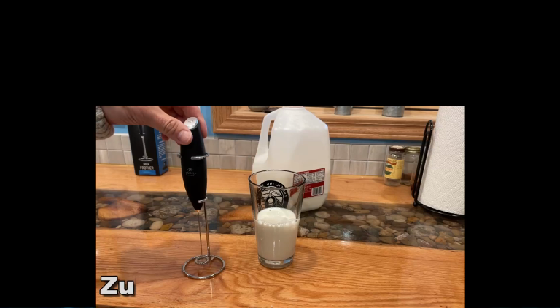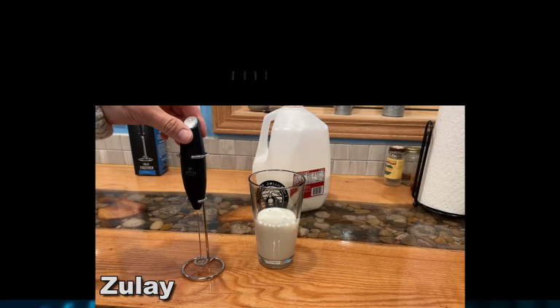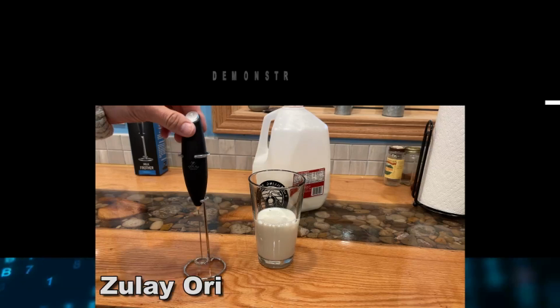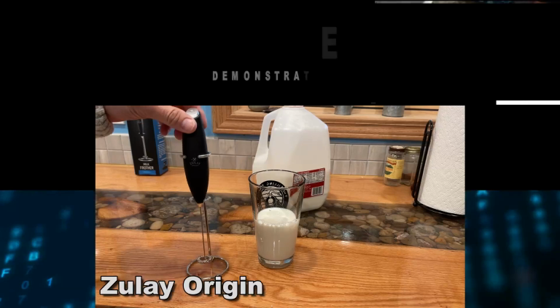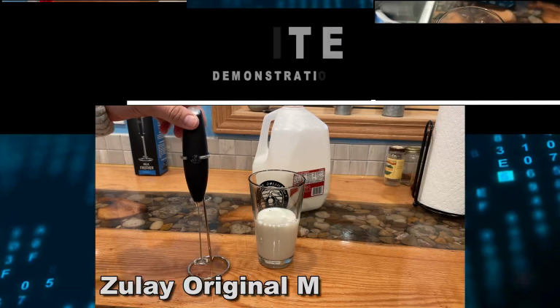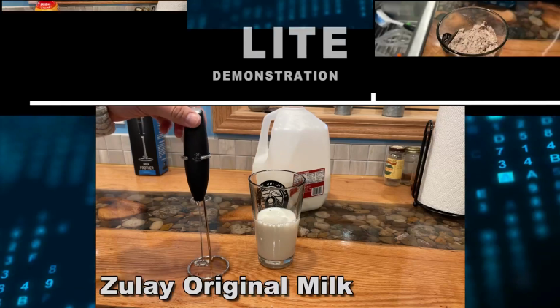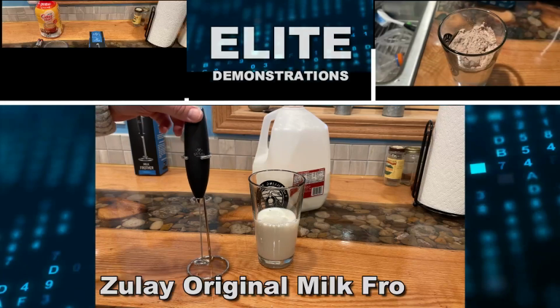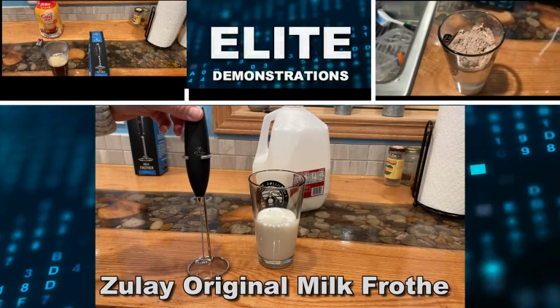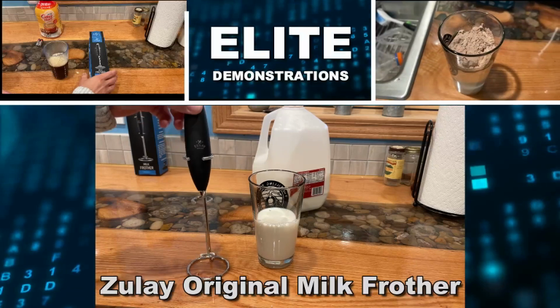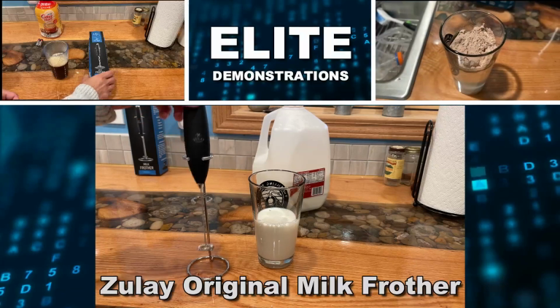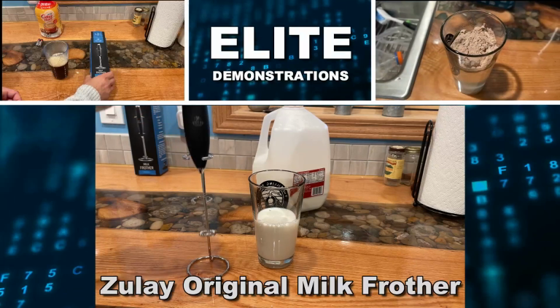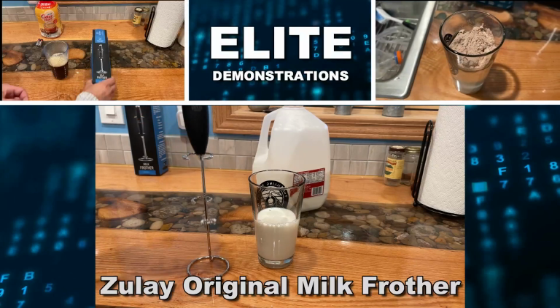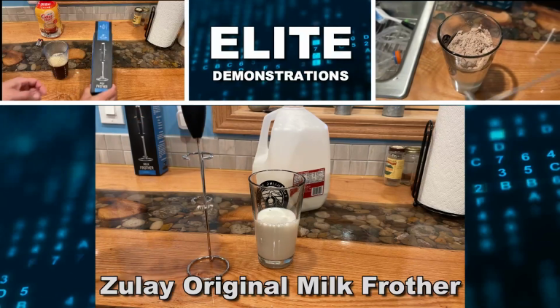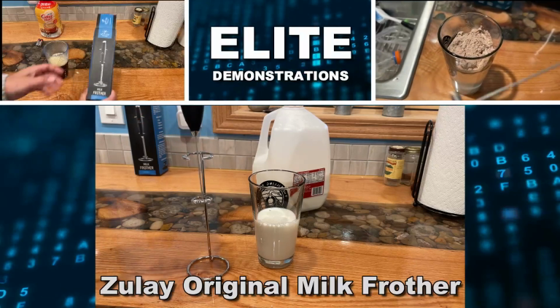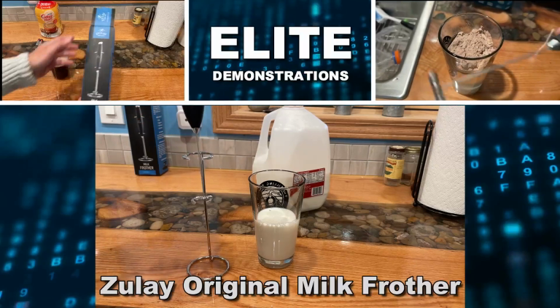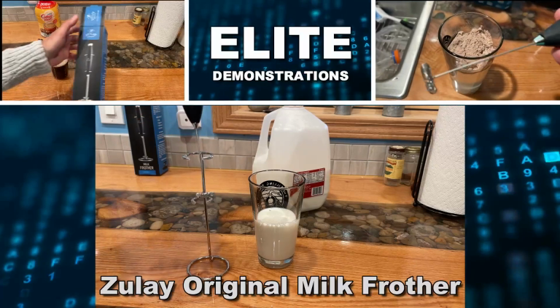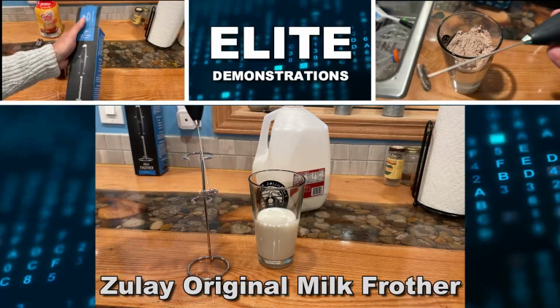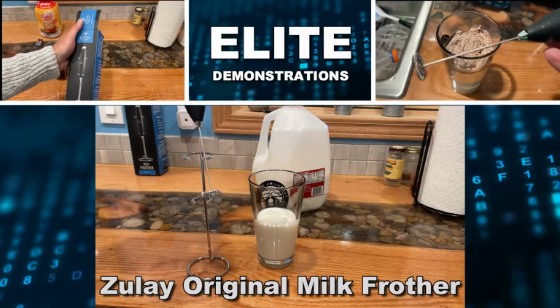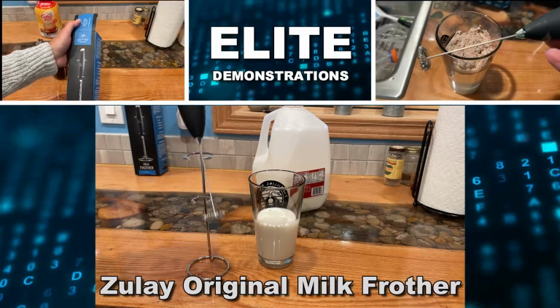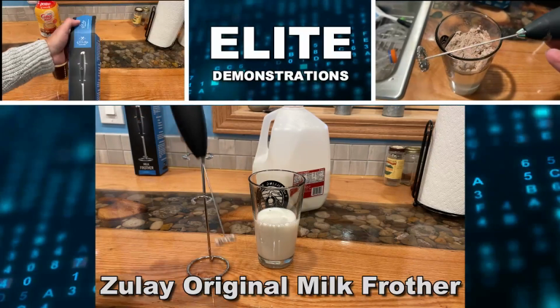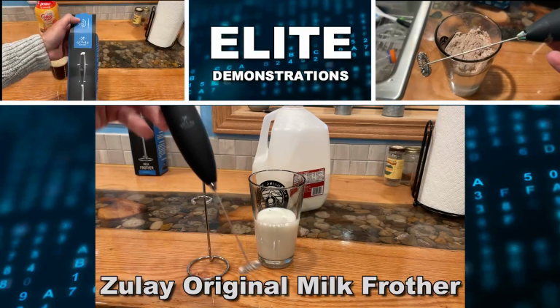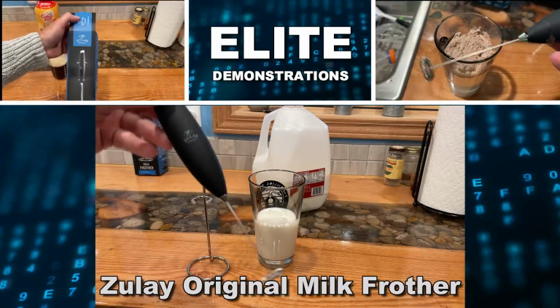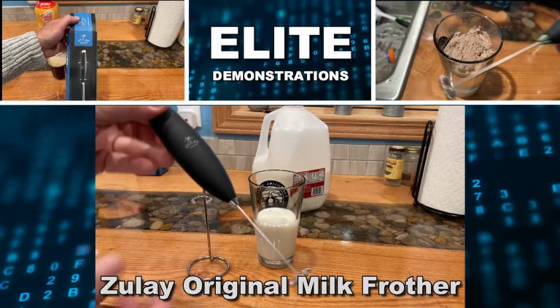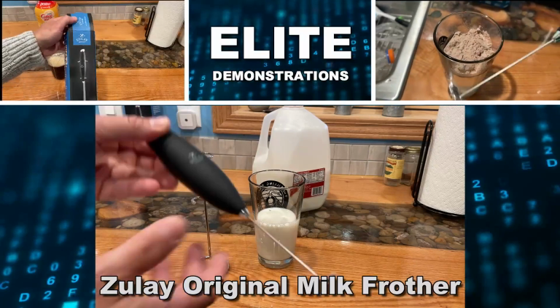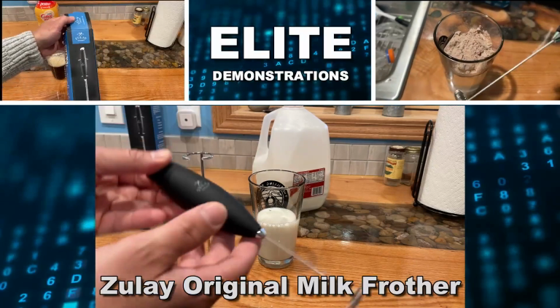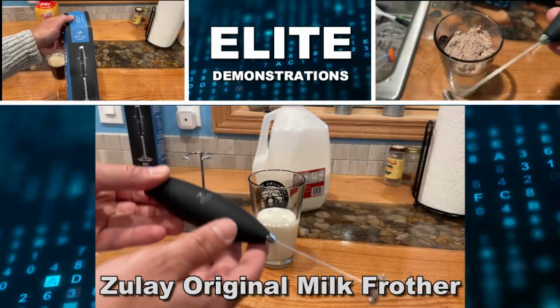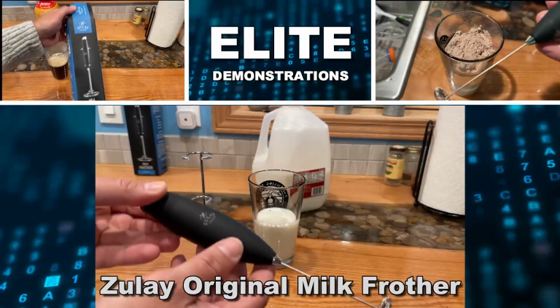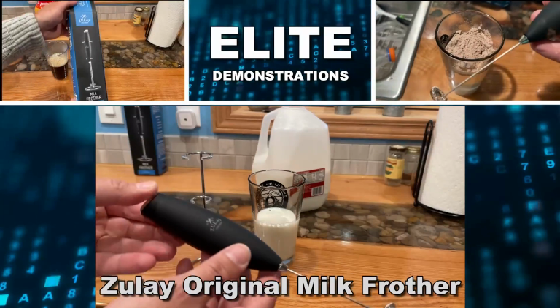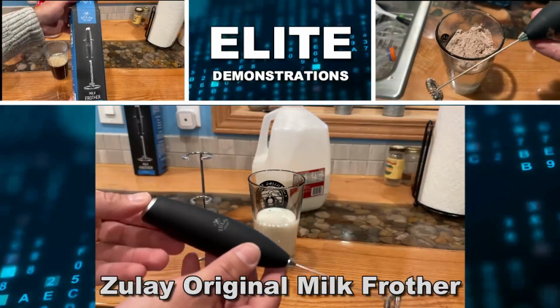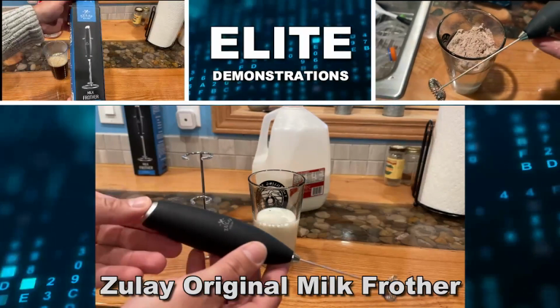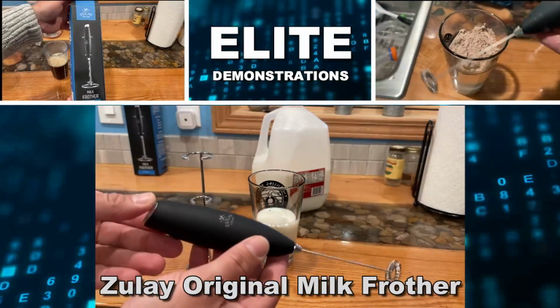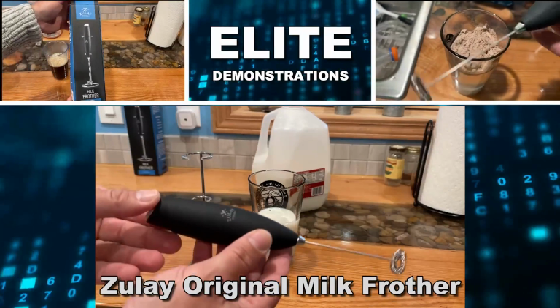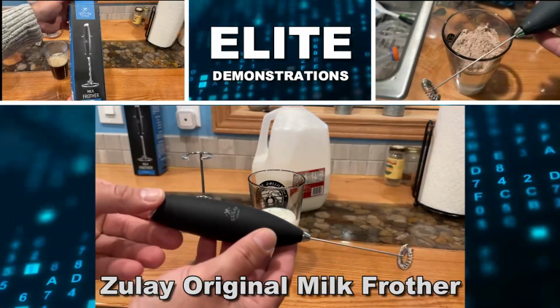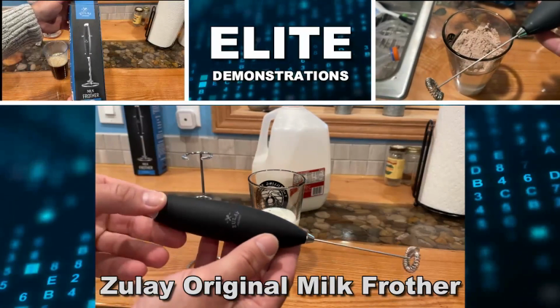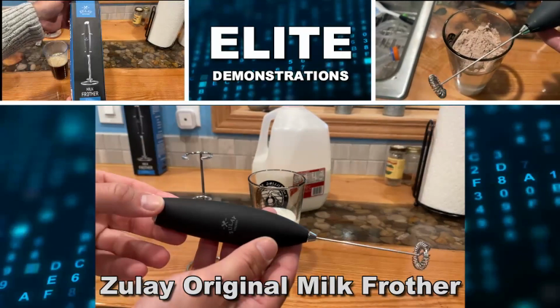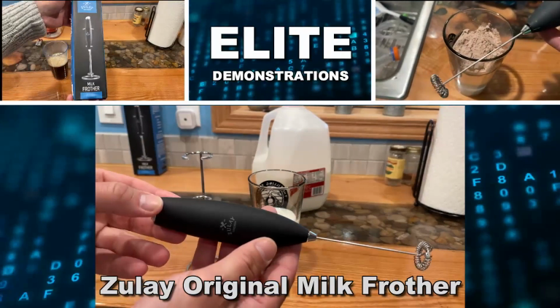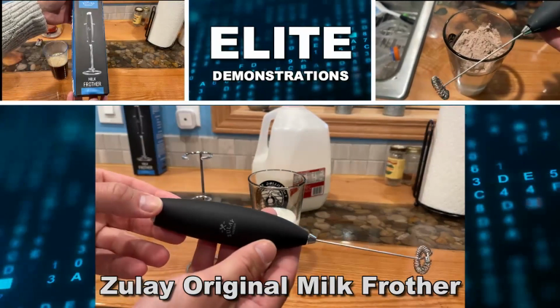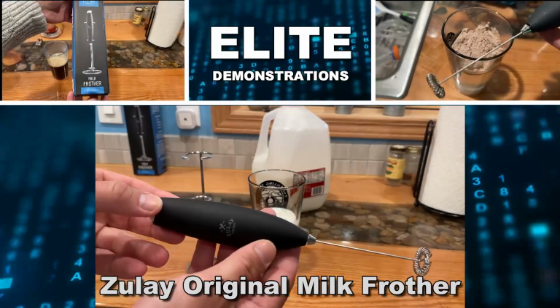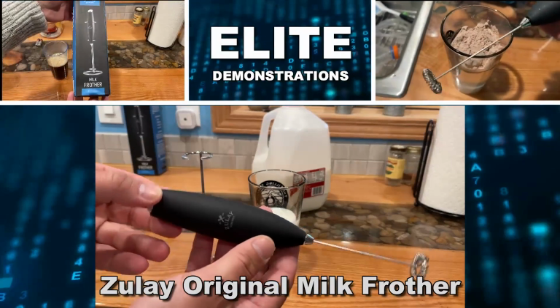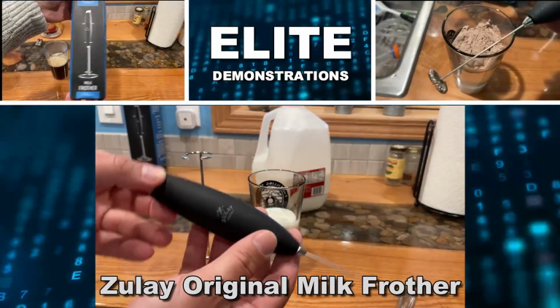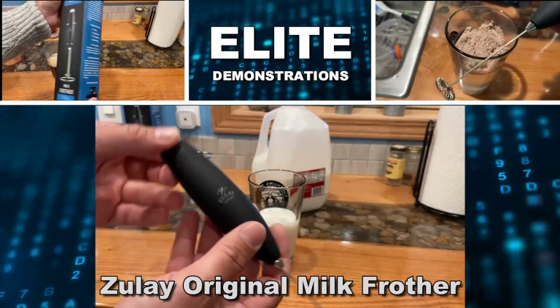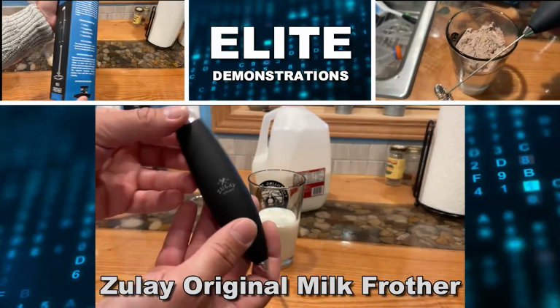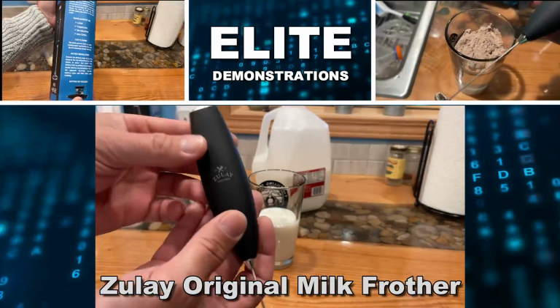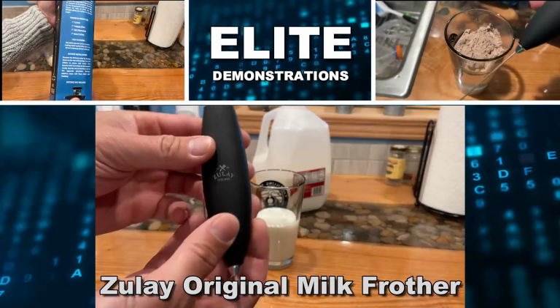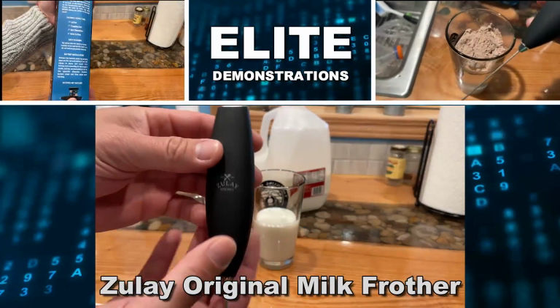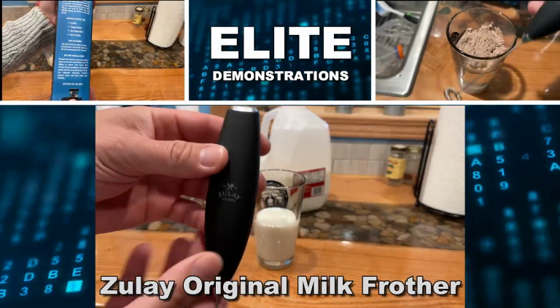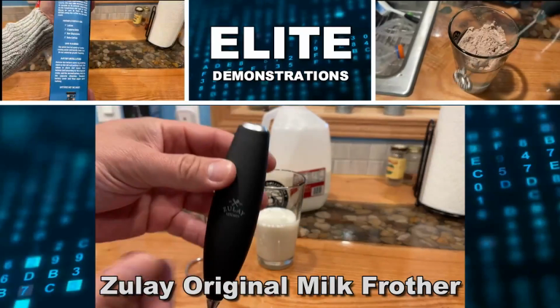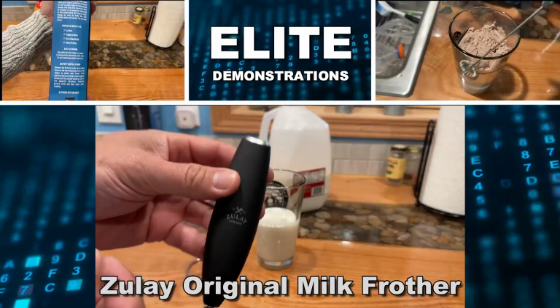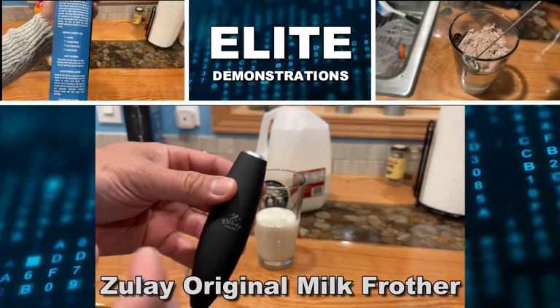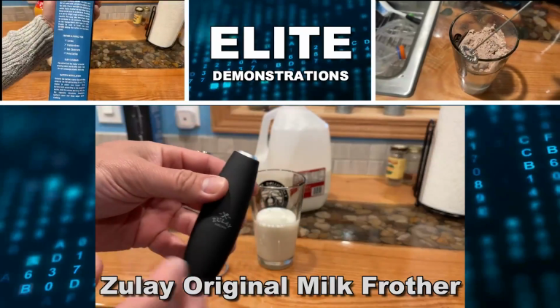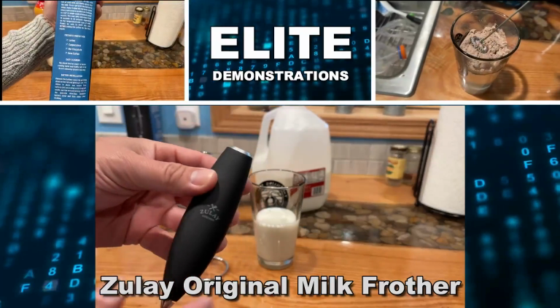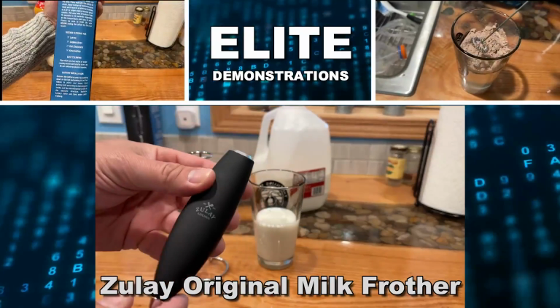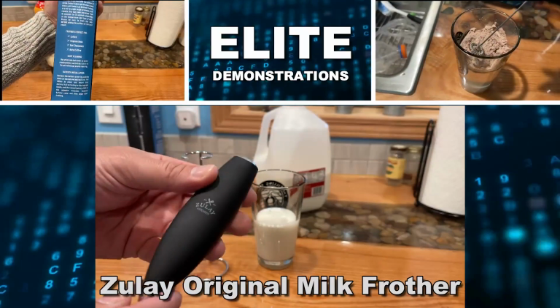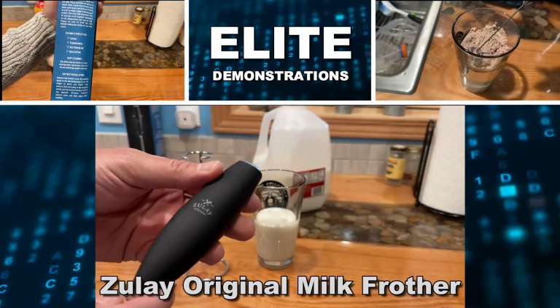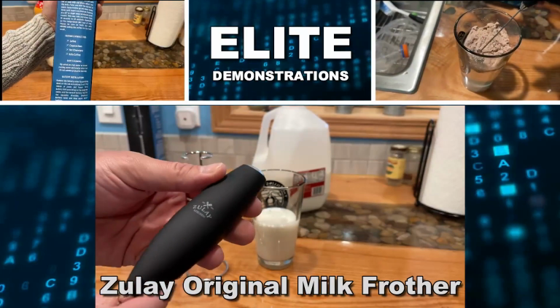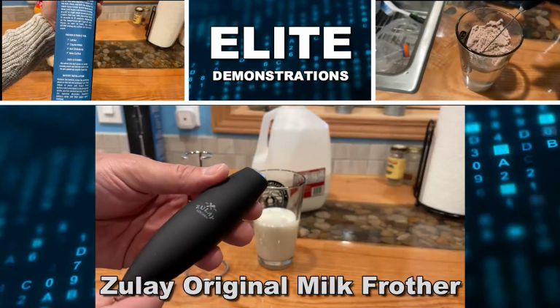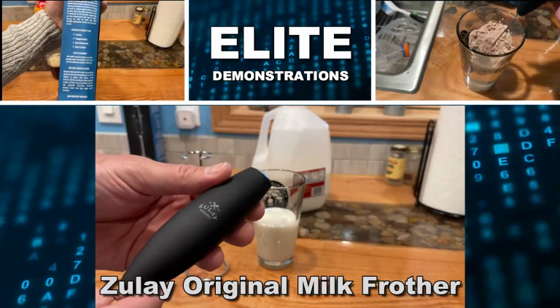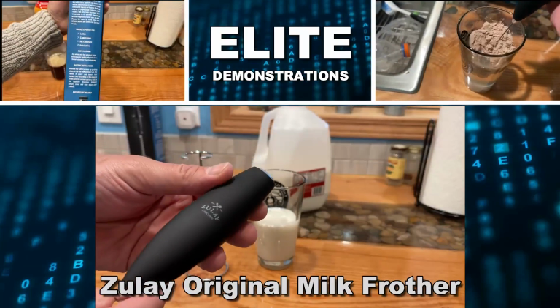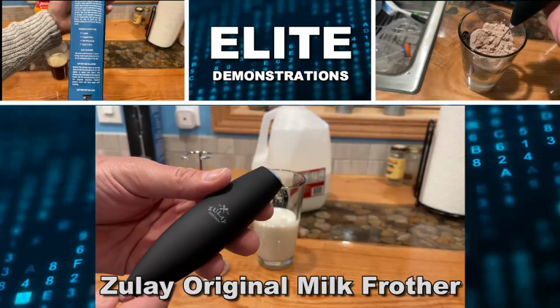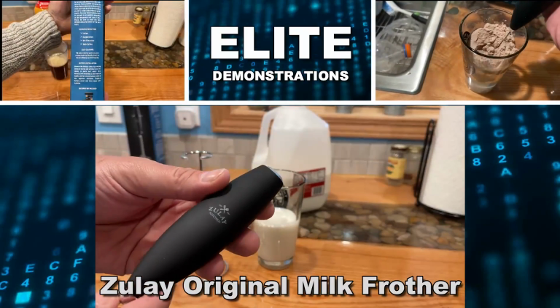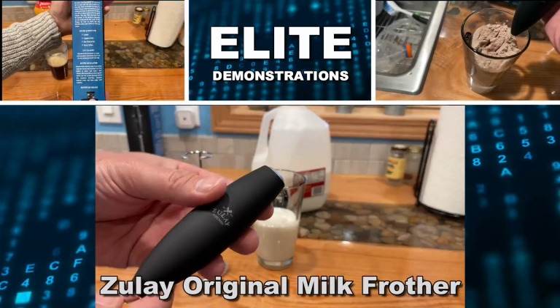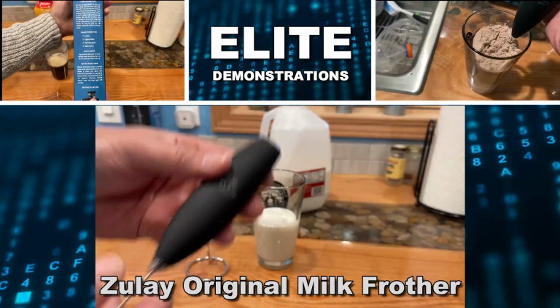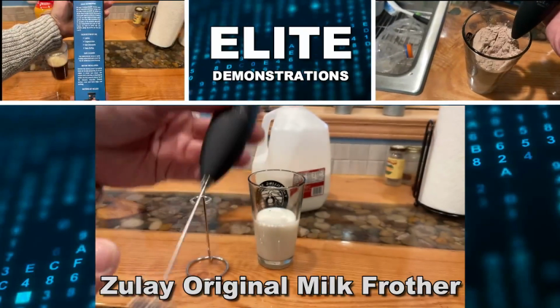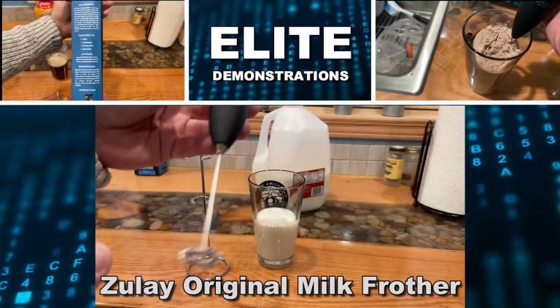When Kelly goes to work, Kelly likes a nice, milky, frothy latte.